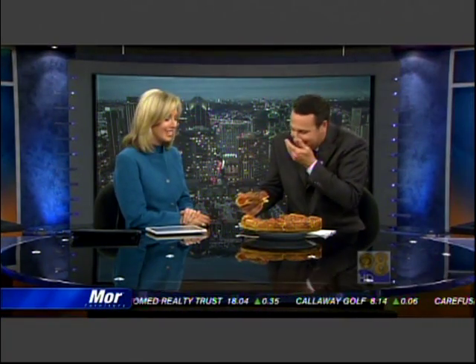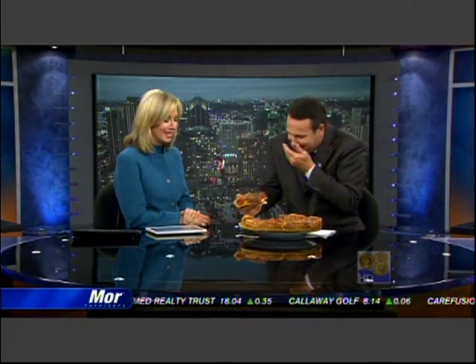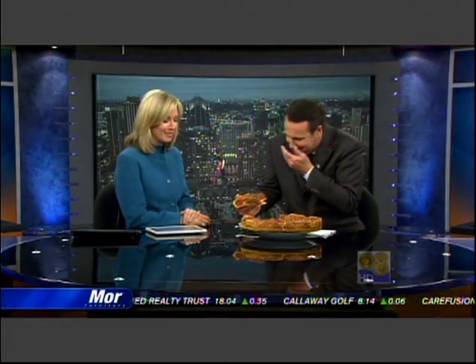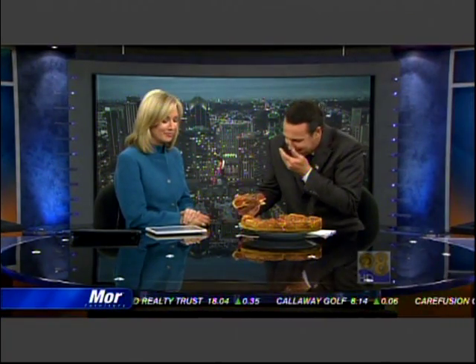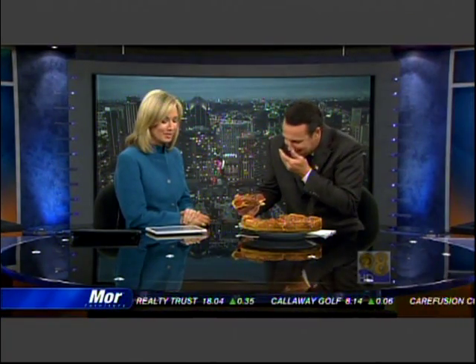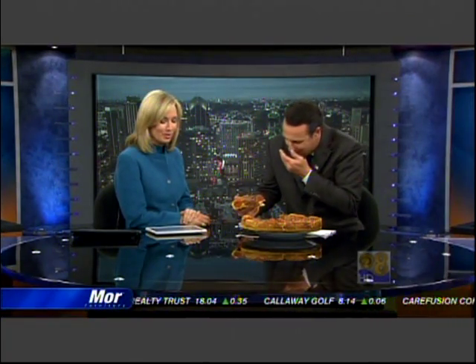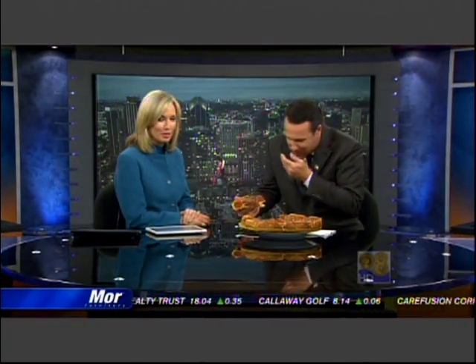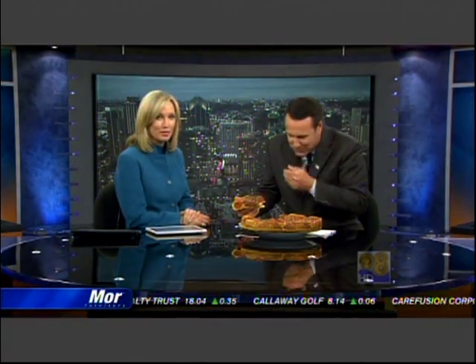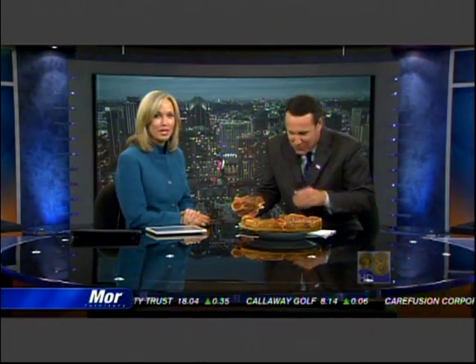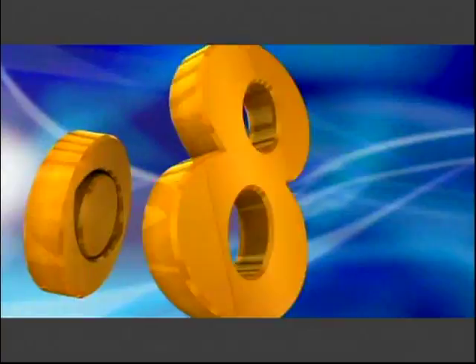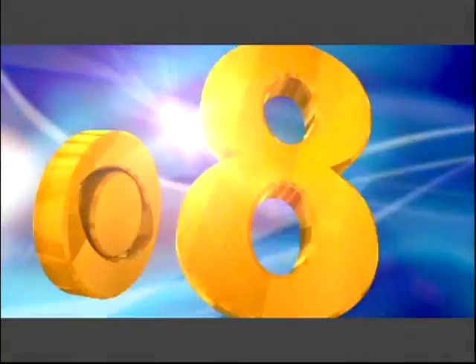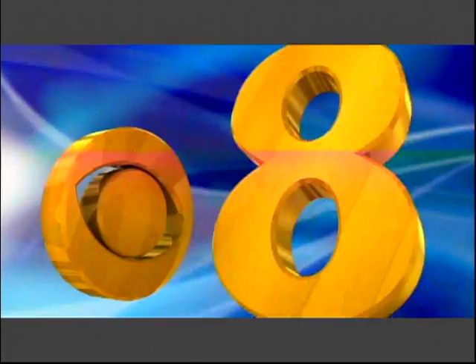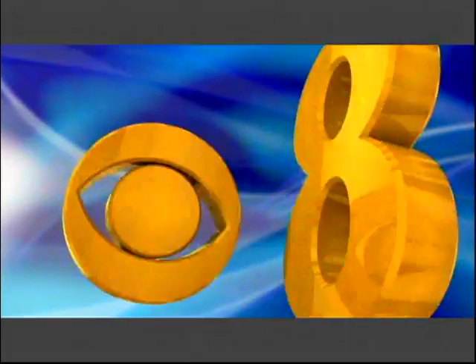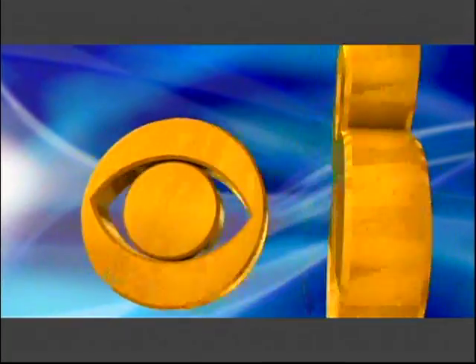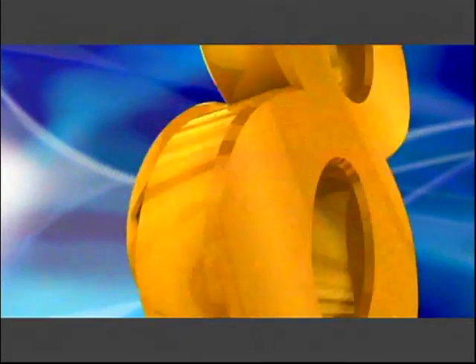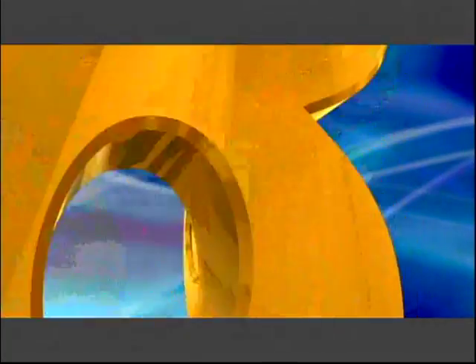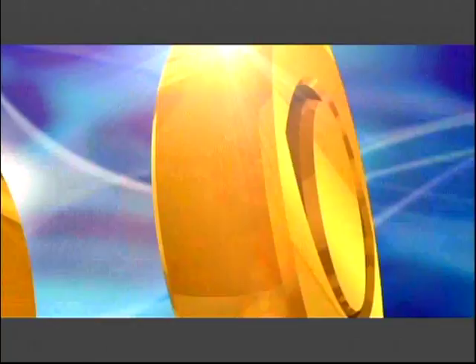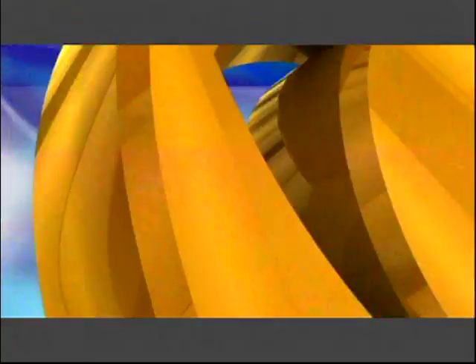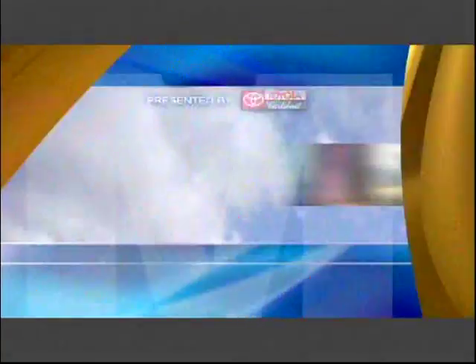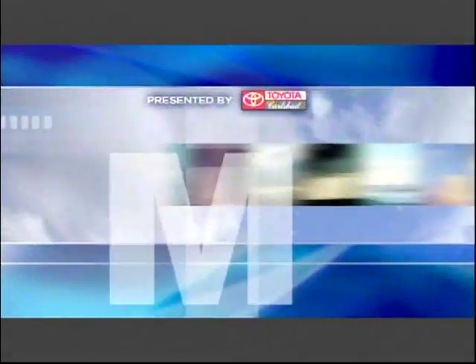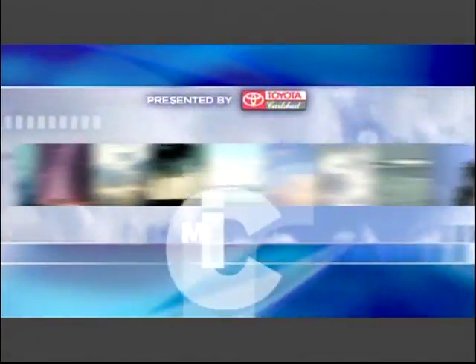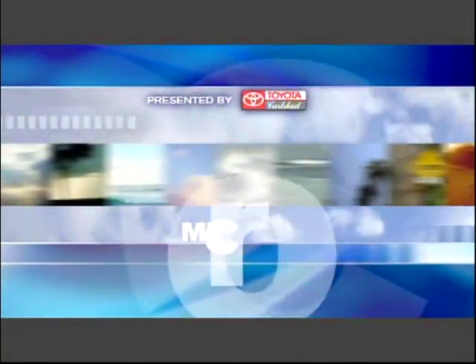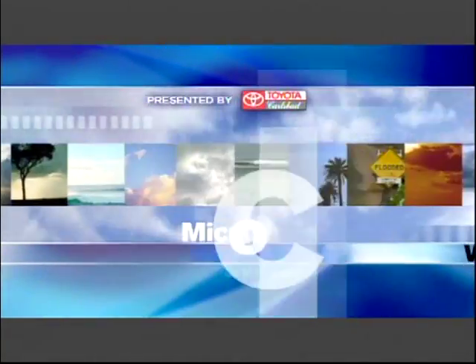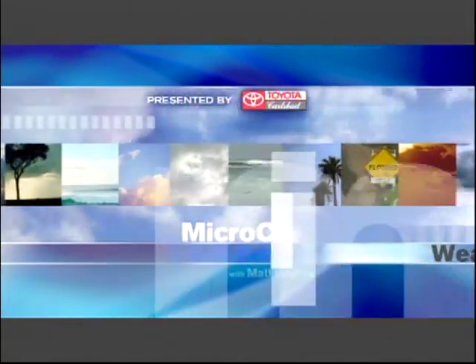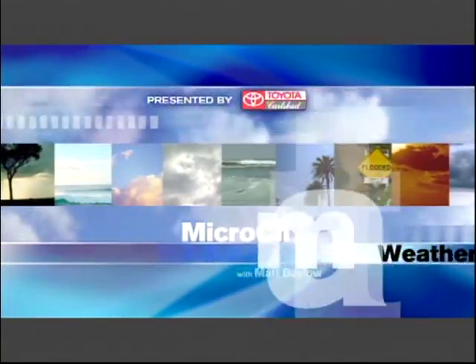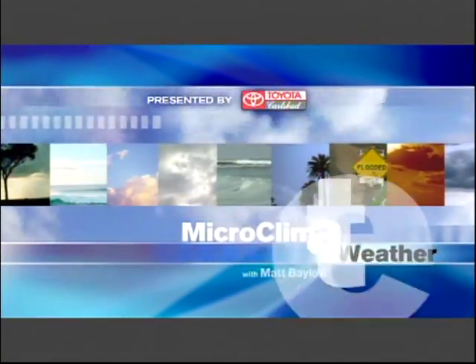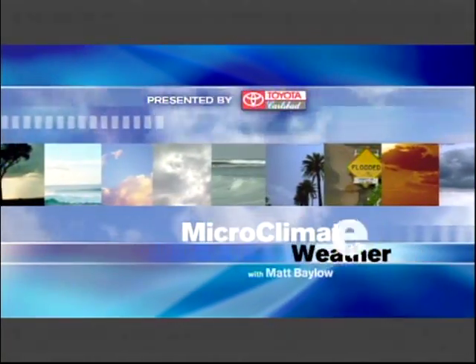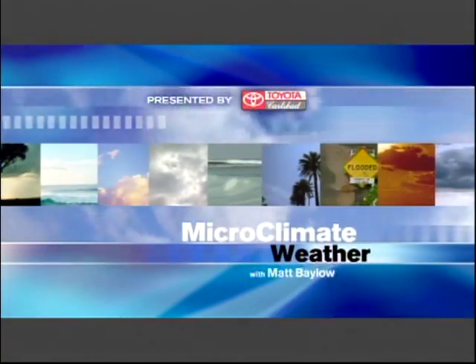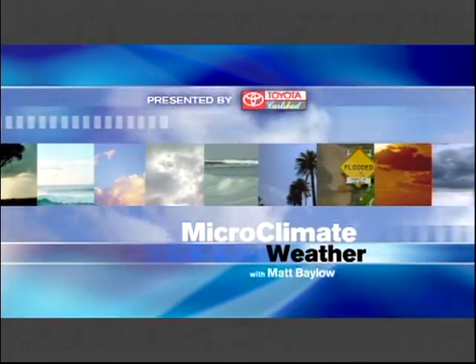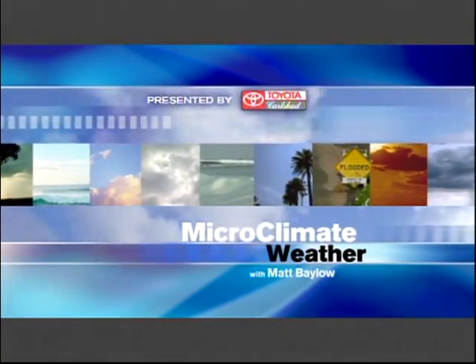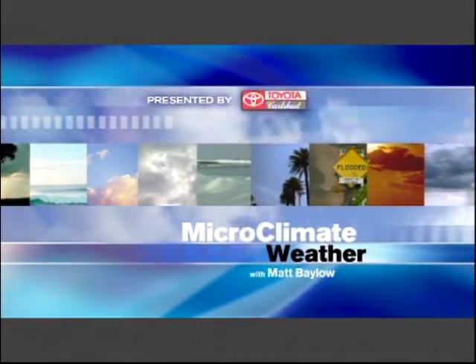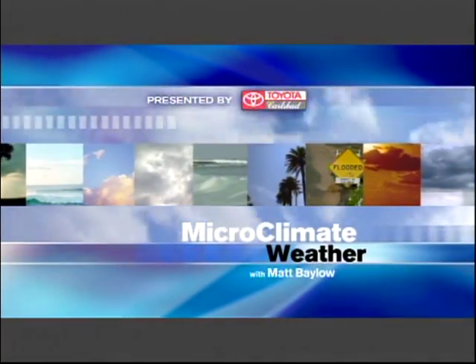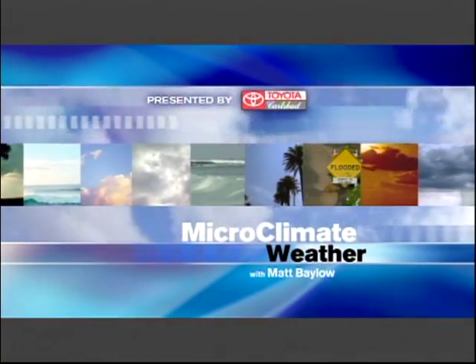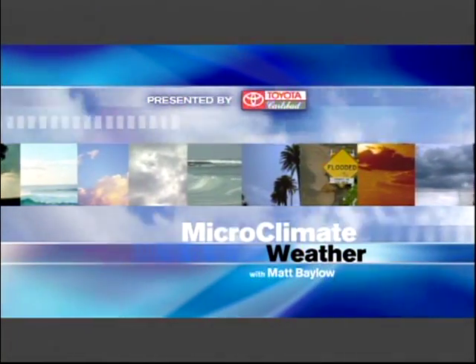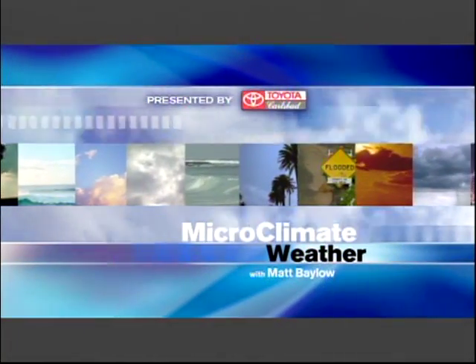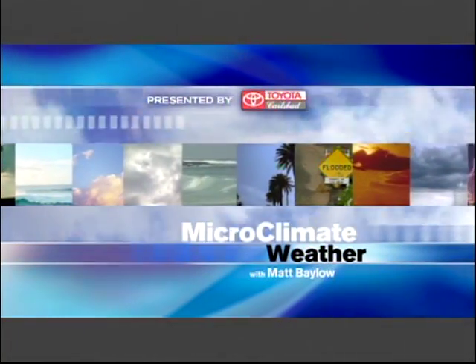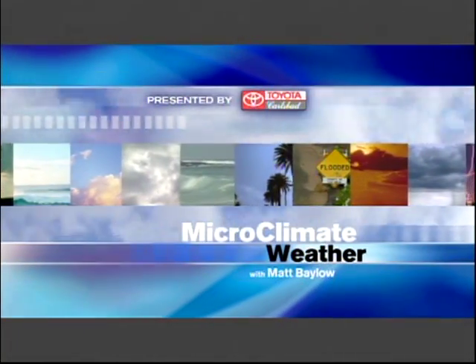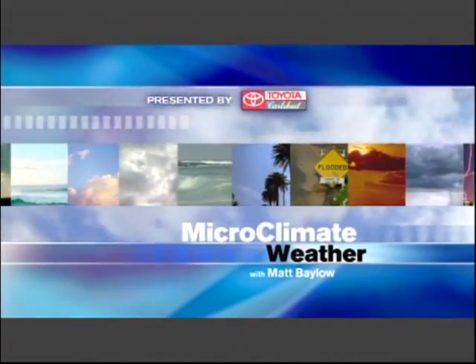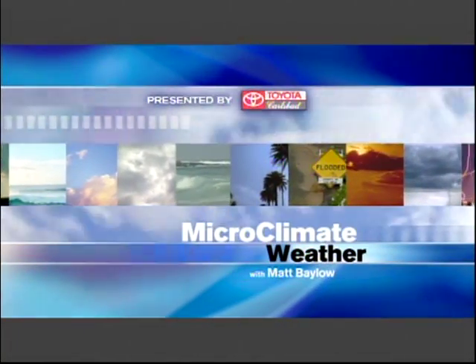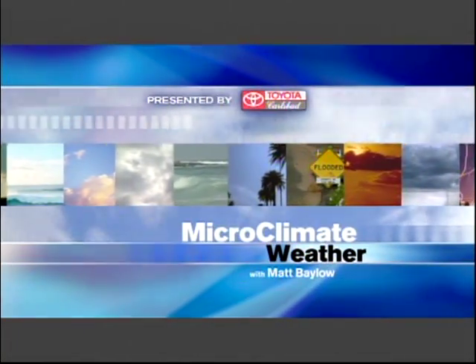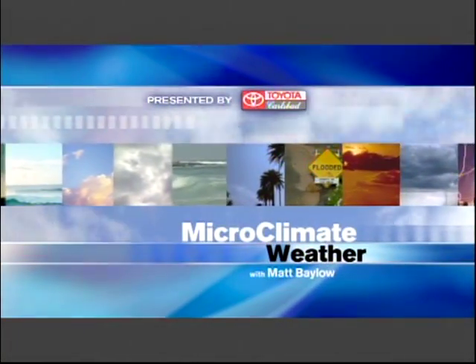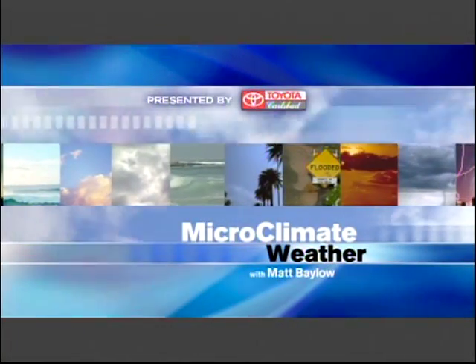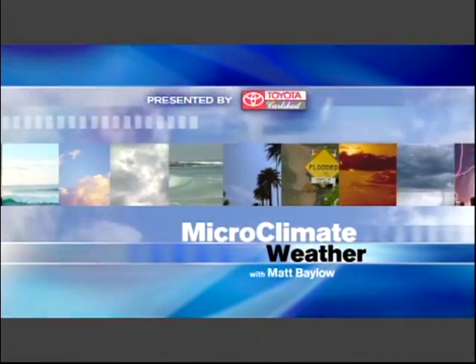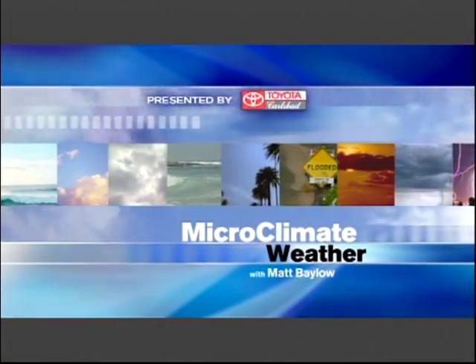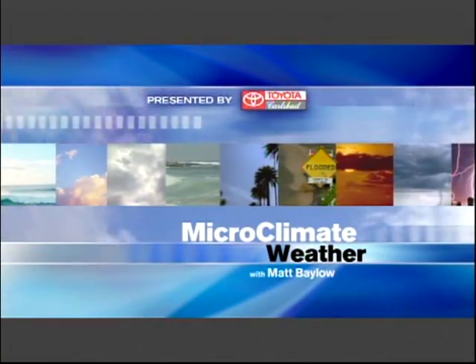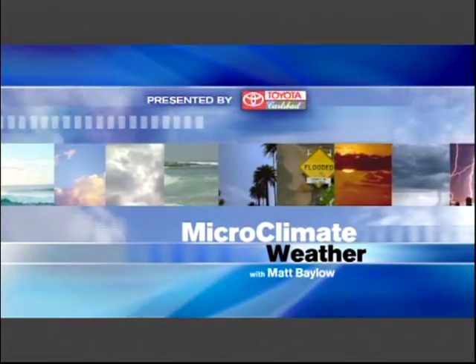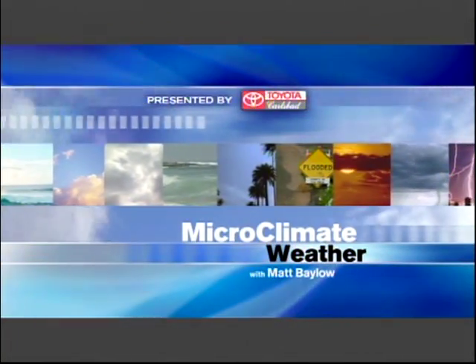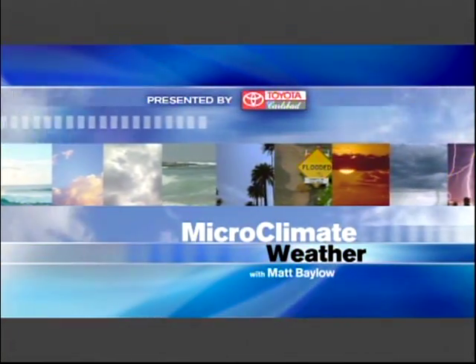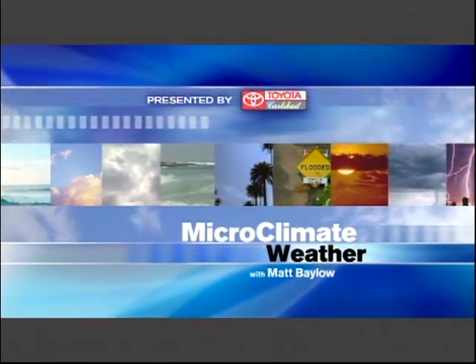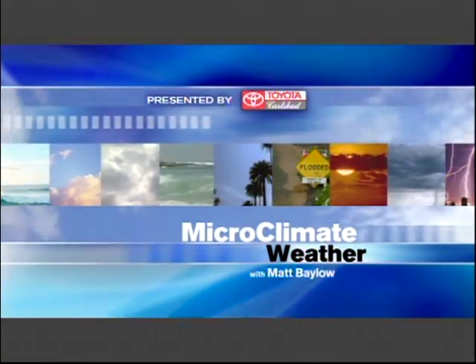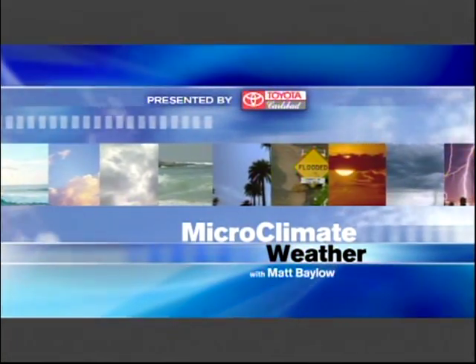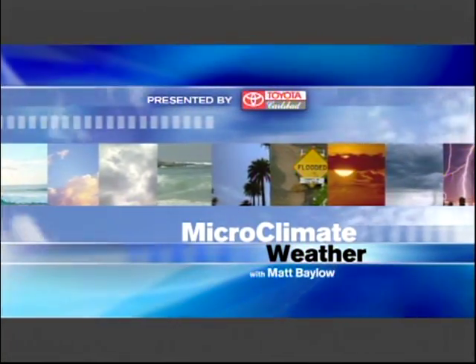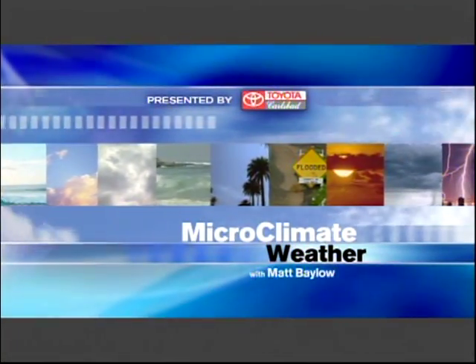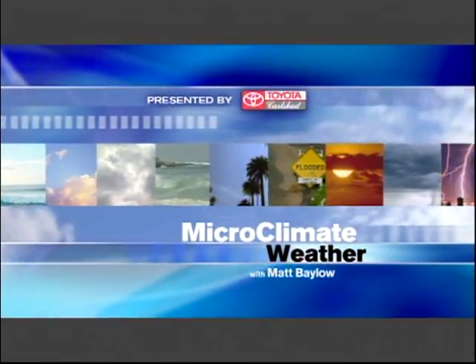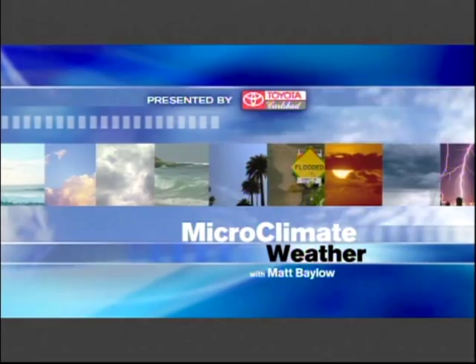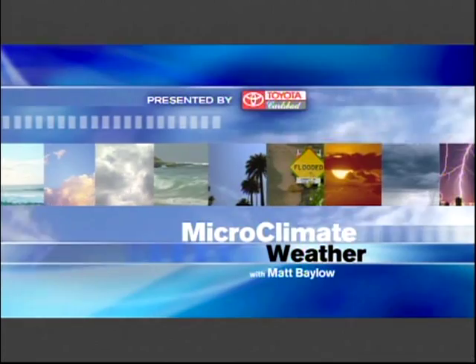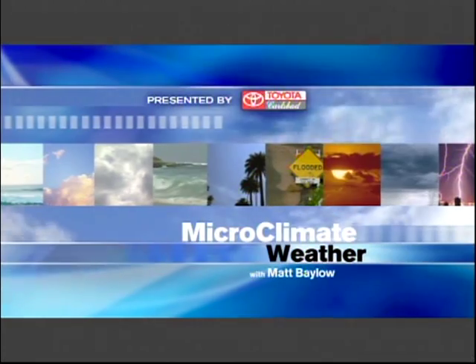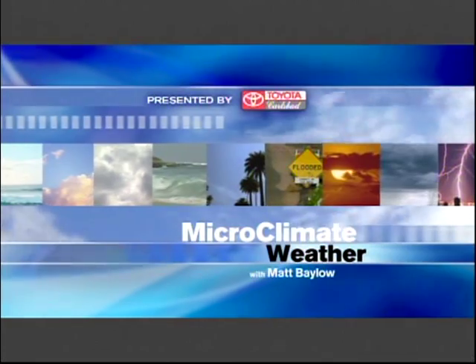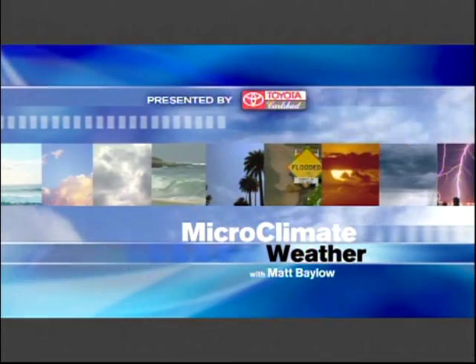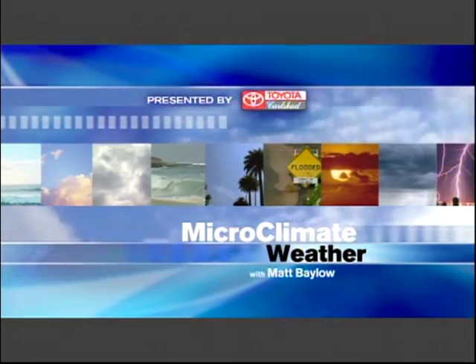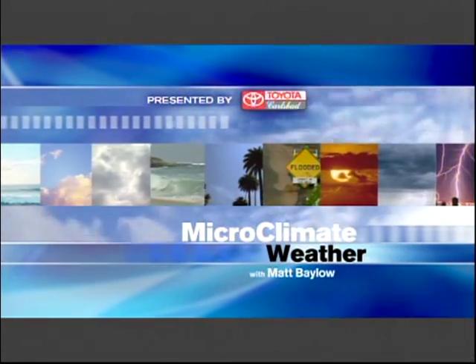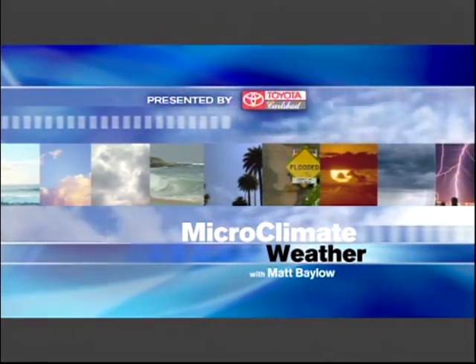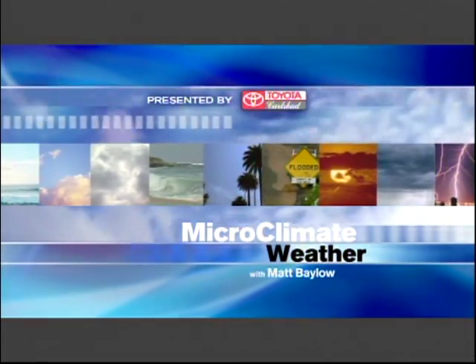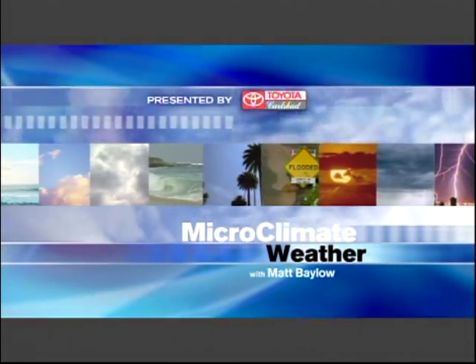Your microclimate forecast, presented by Toyota Carlsbad. Here's meteorologist Matt Baleau.